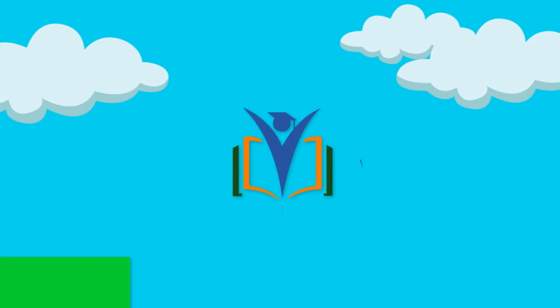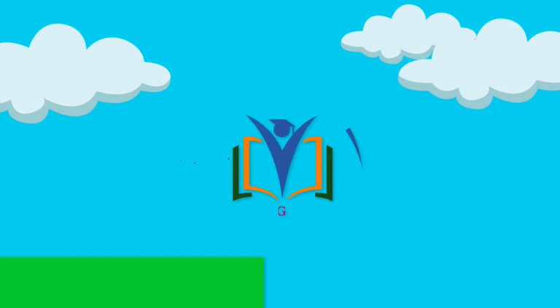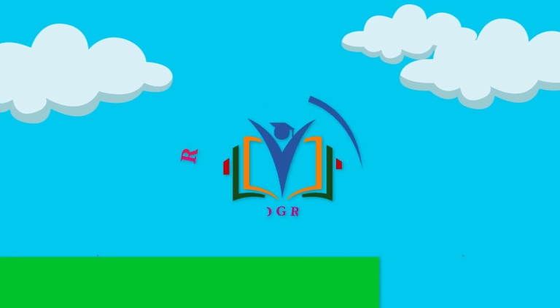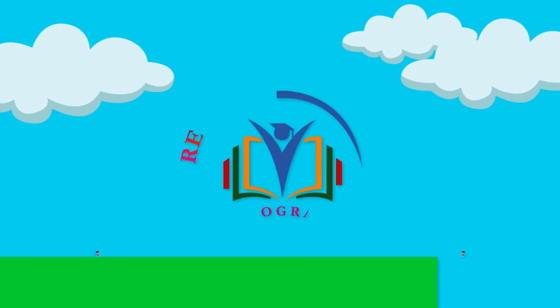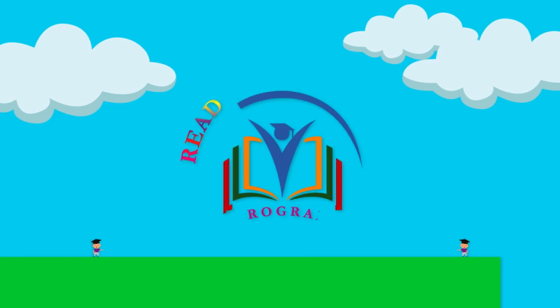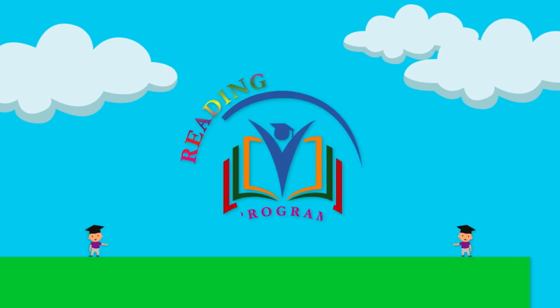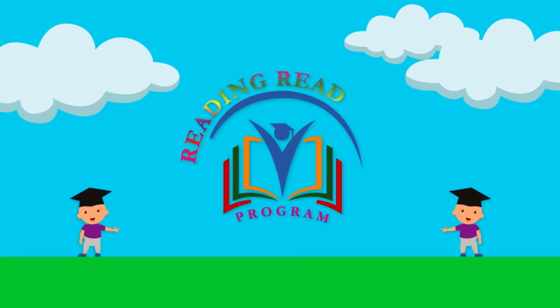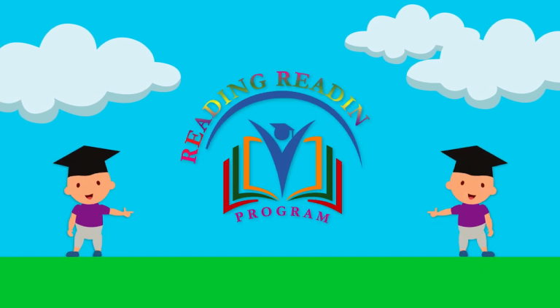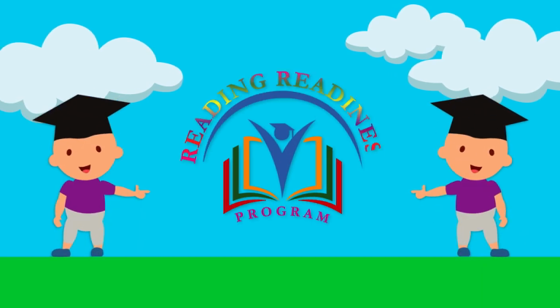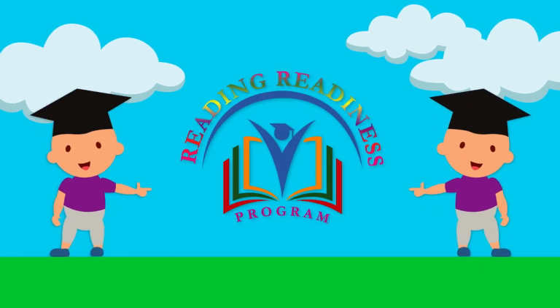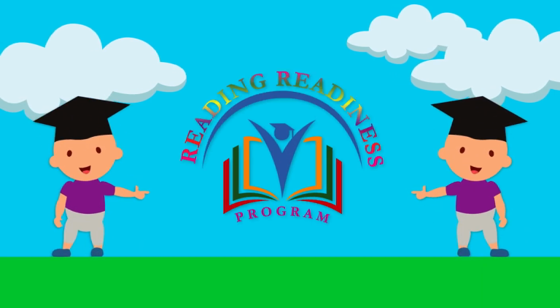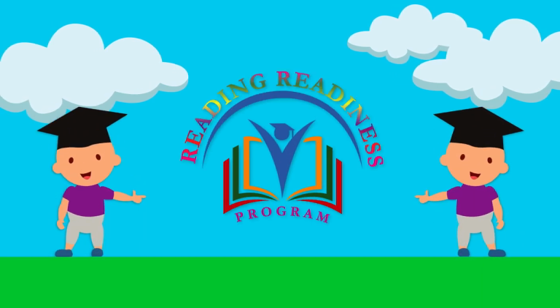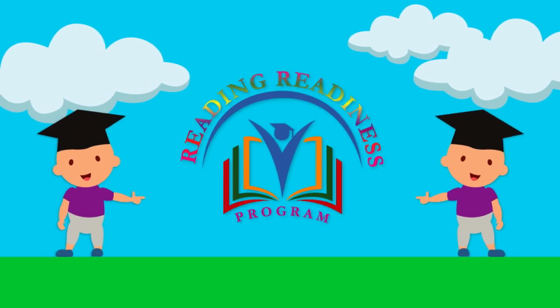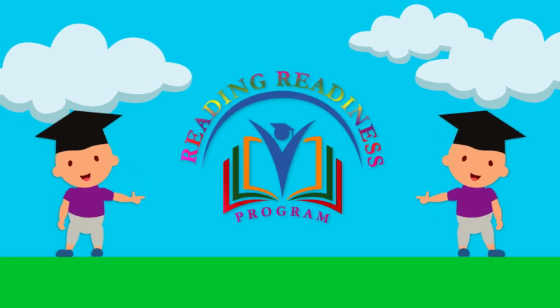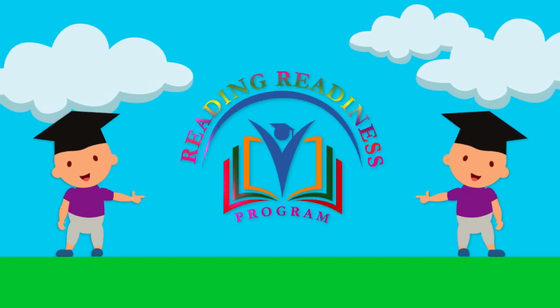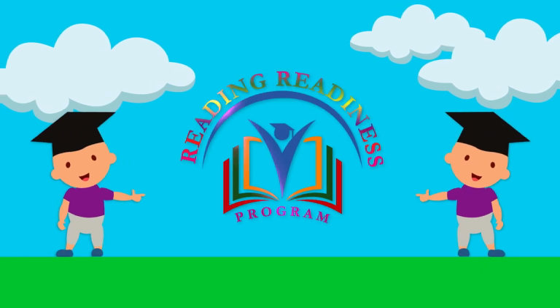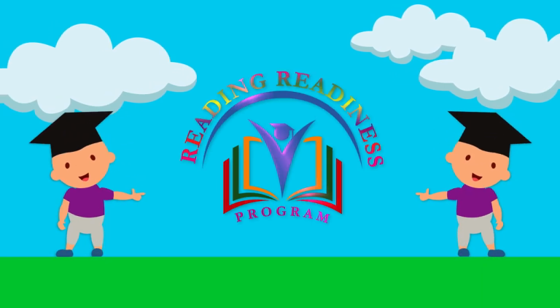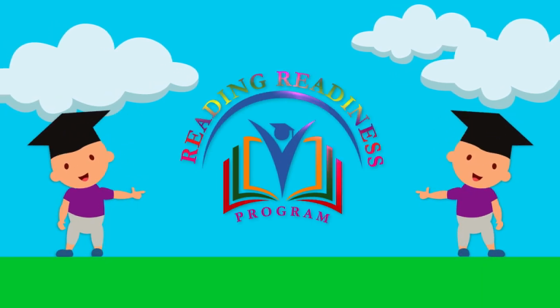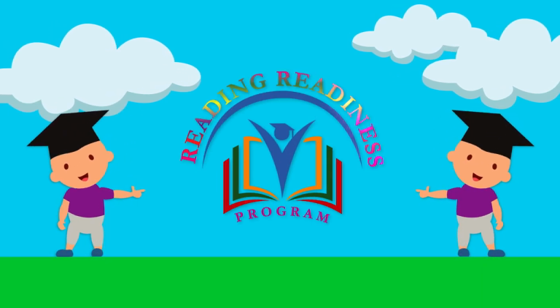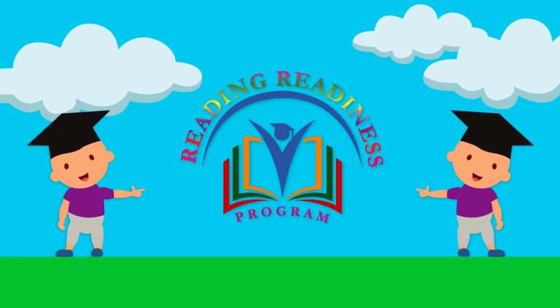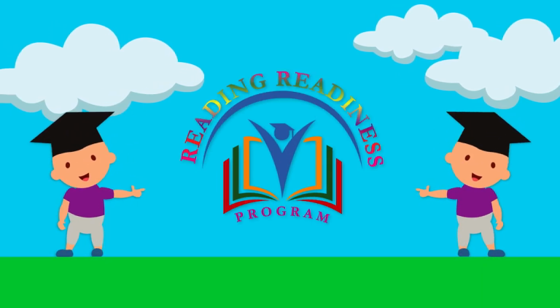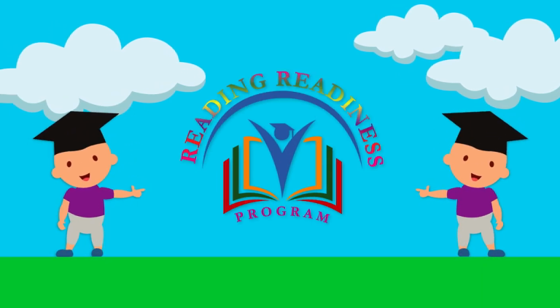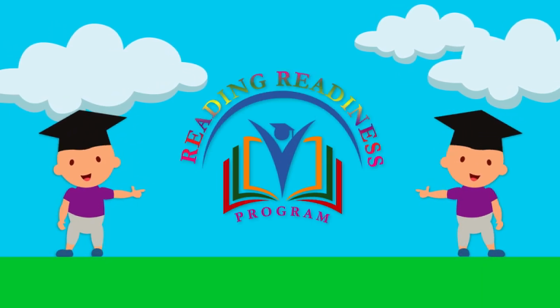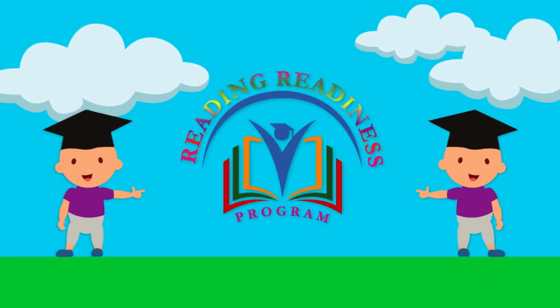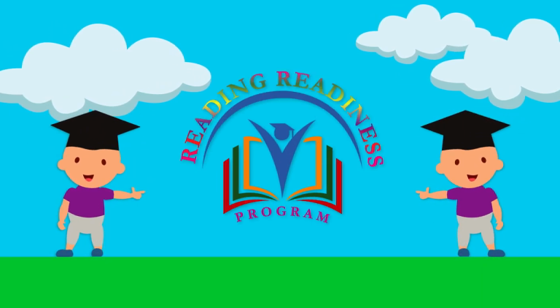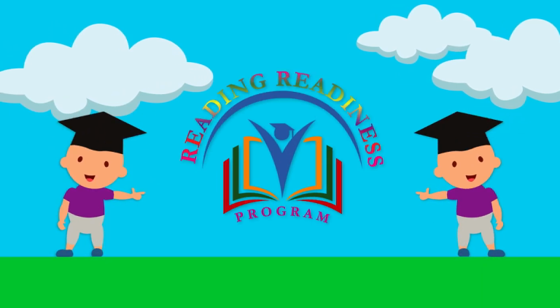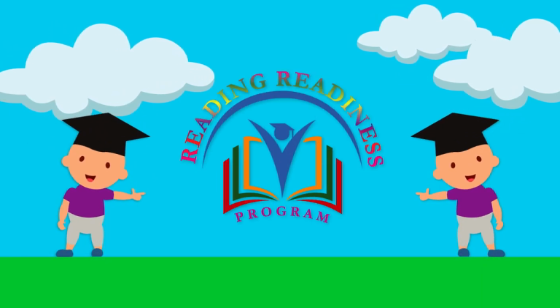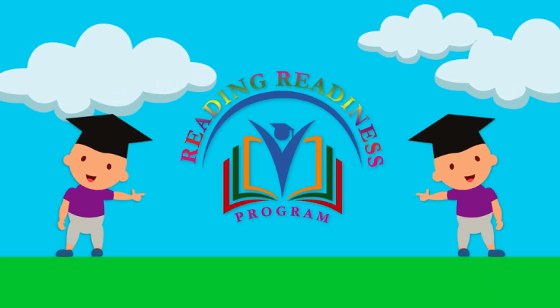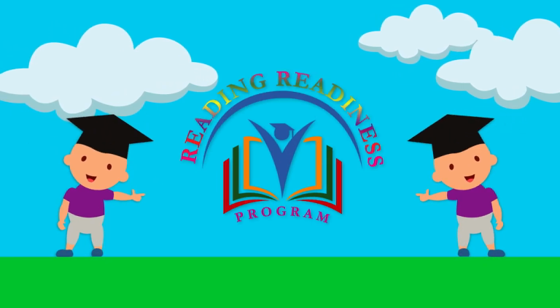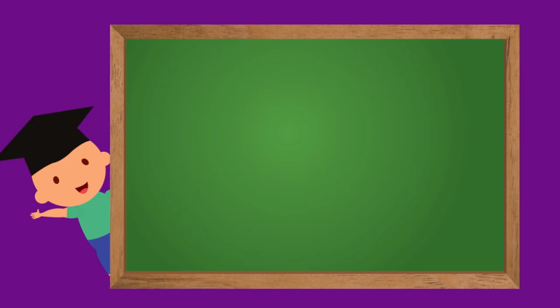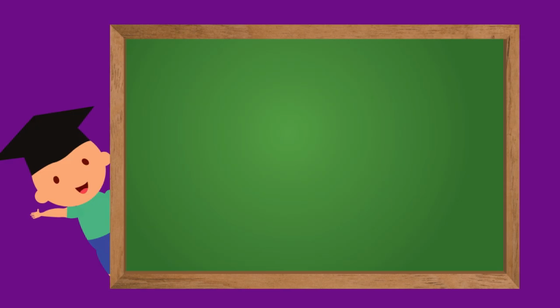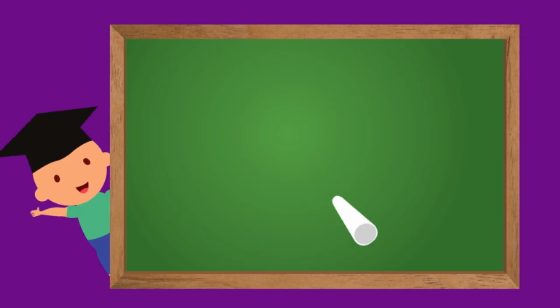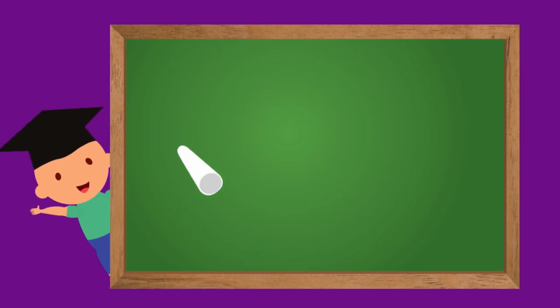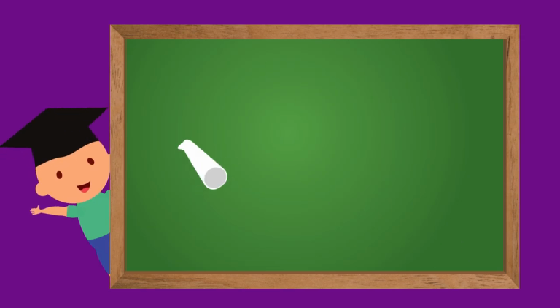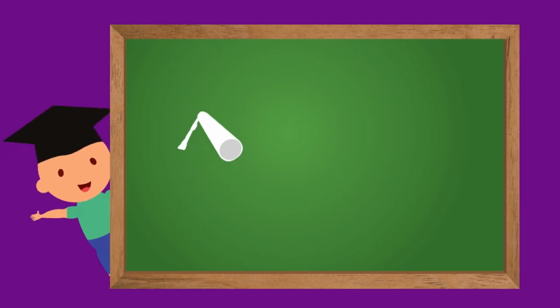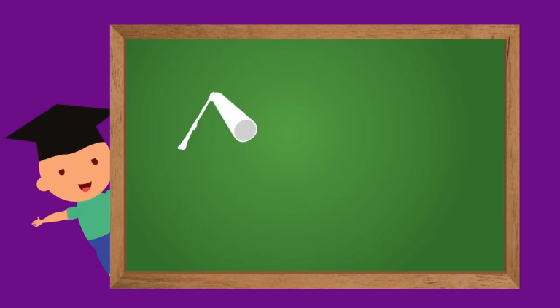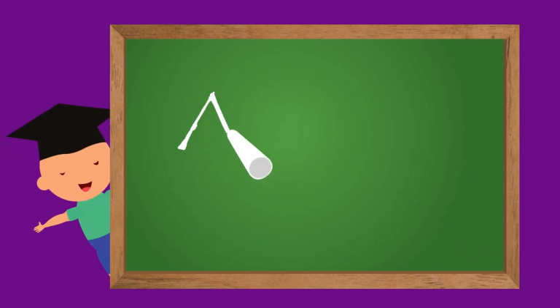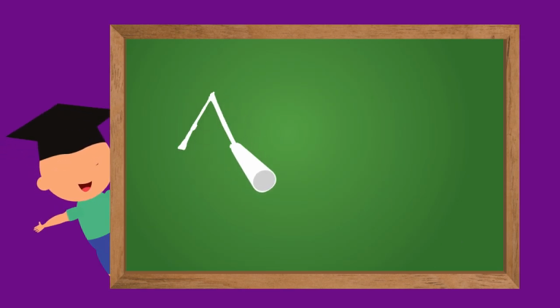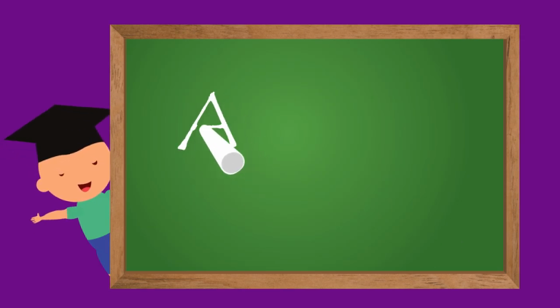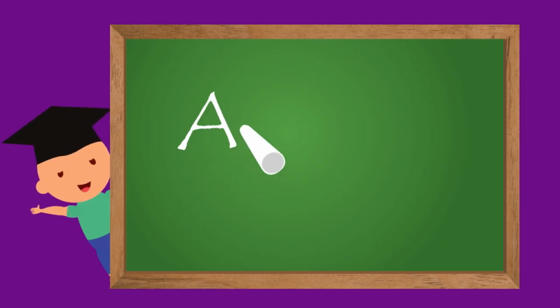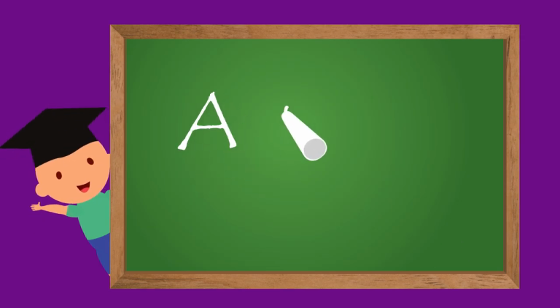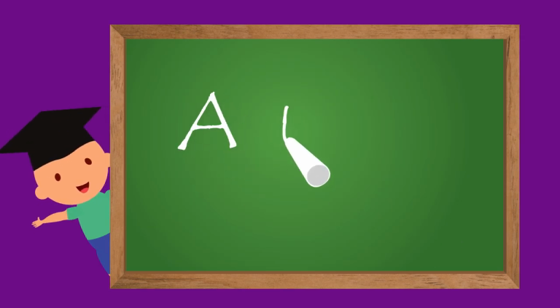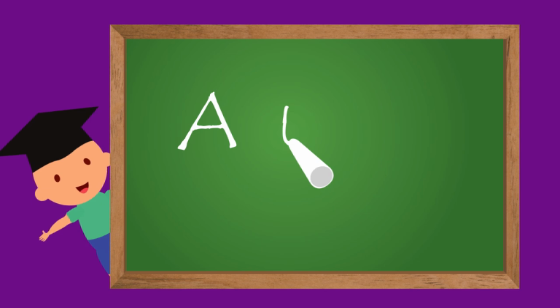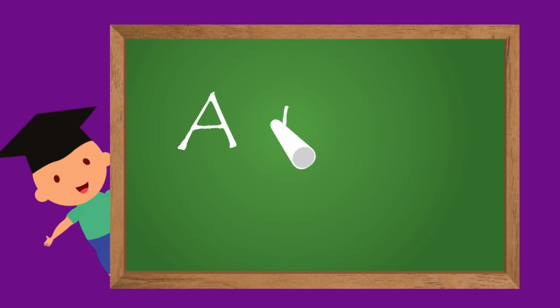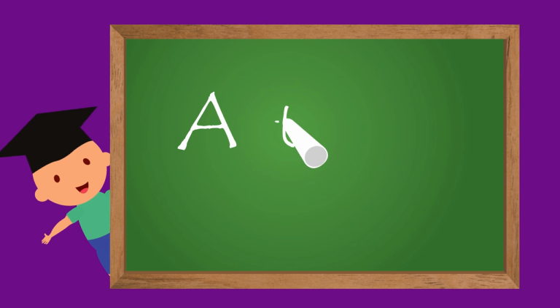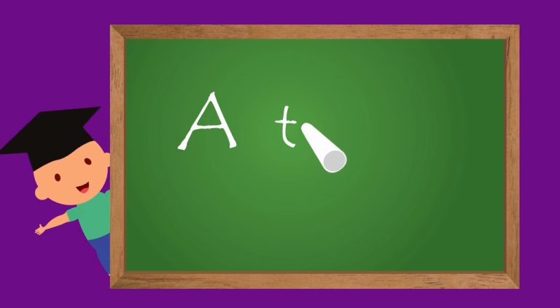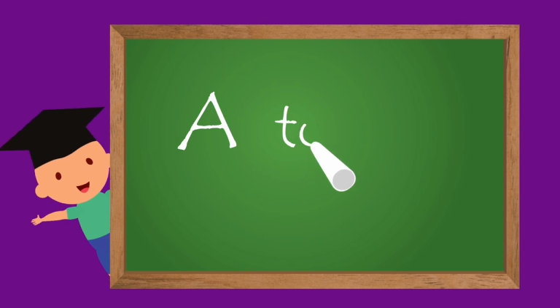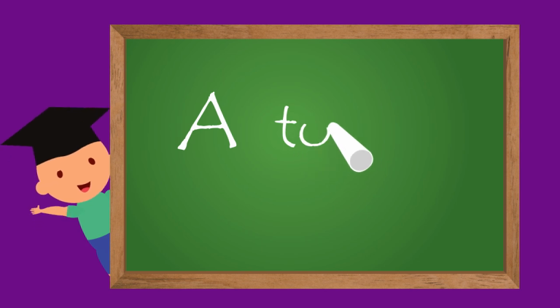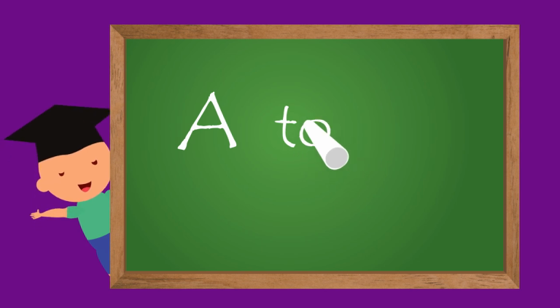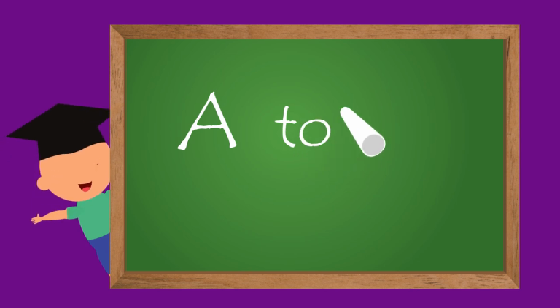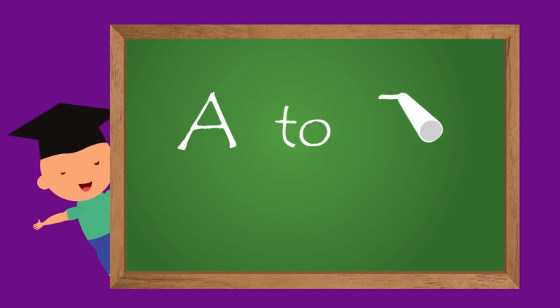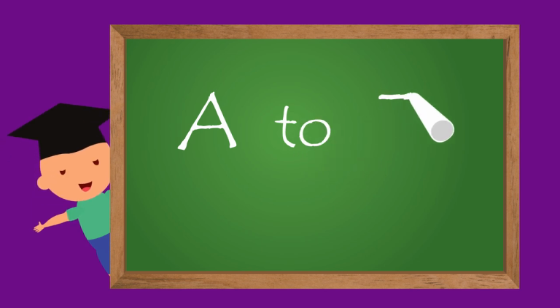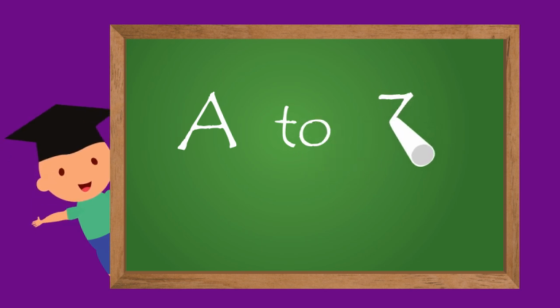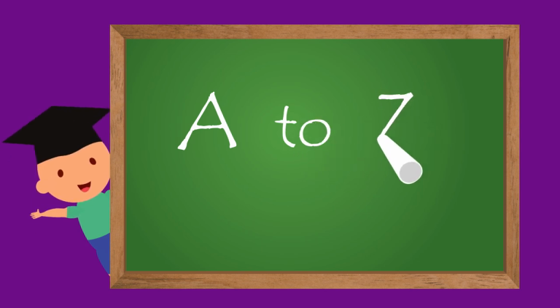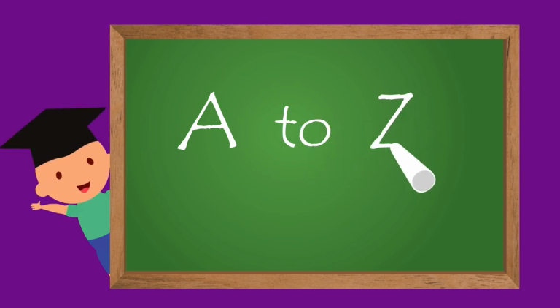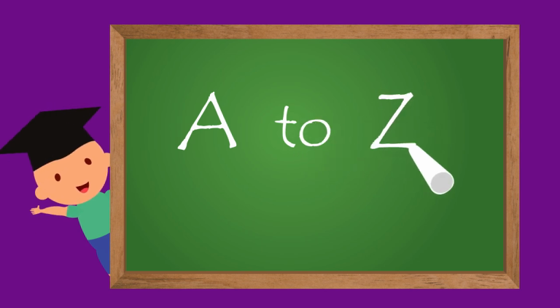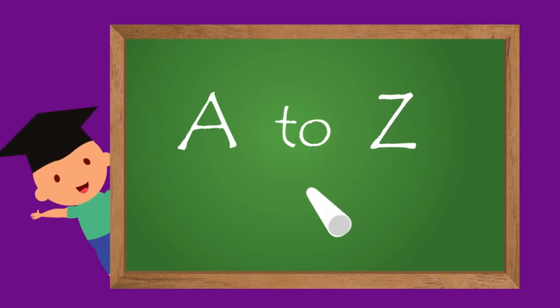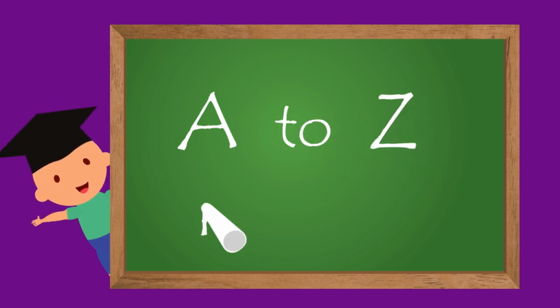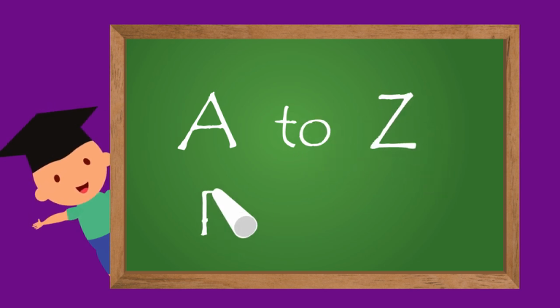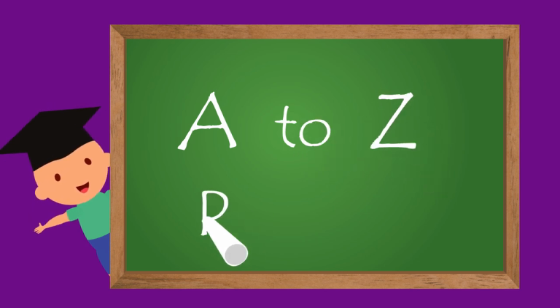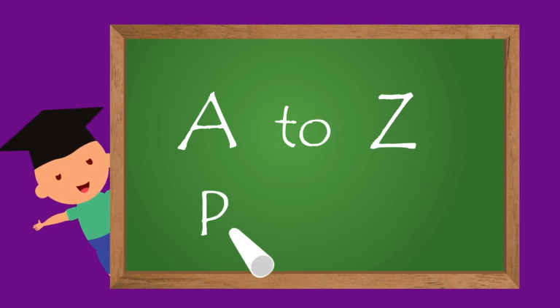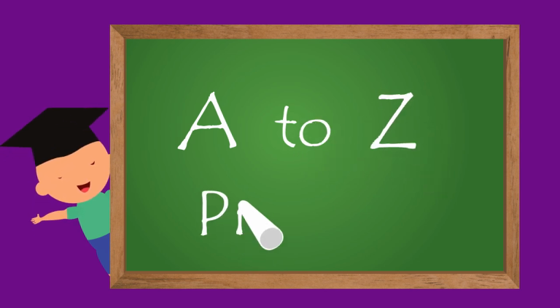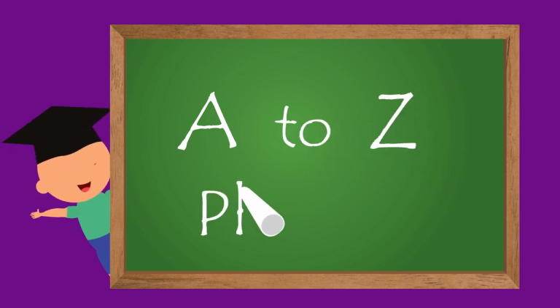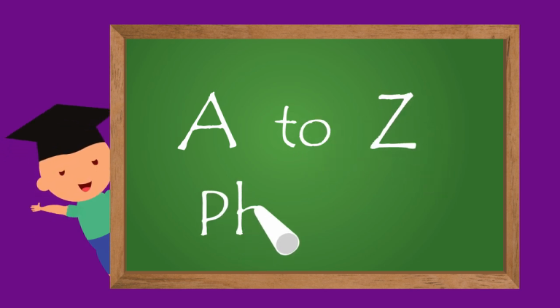Reading Readiness presents A to Z Phonics. Come on kids, let's learn together.